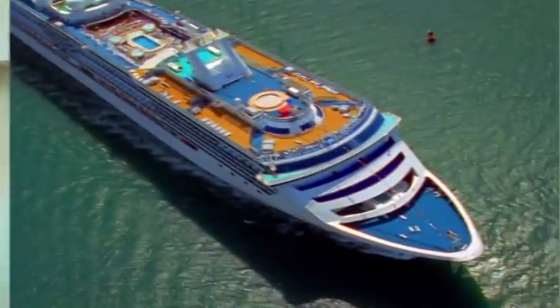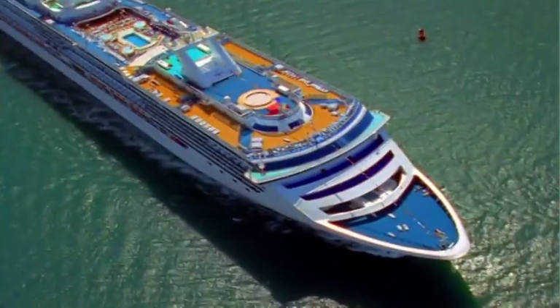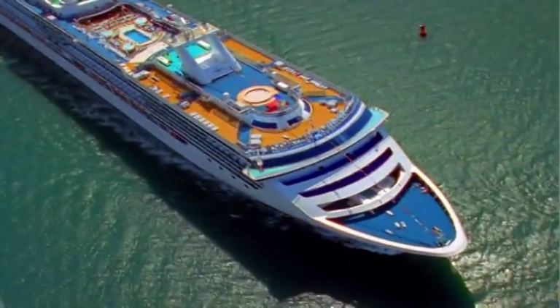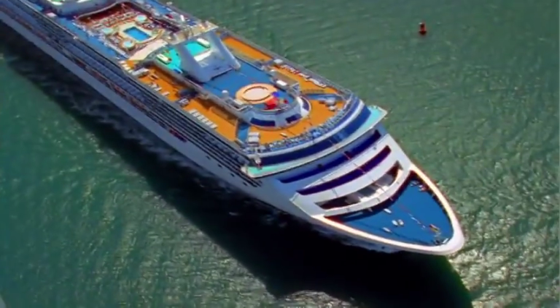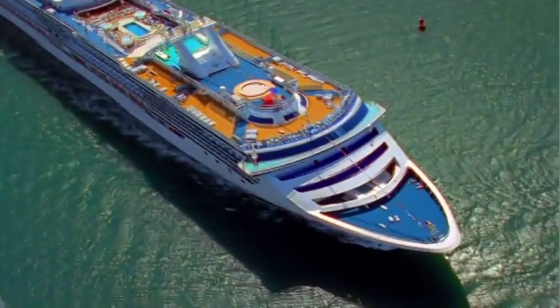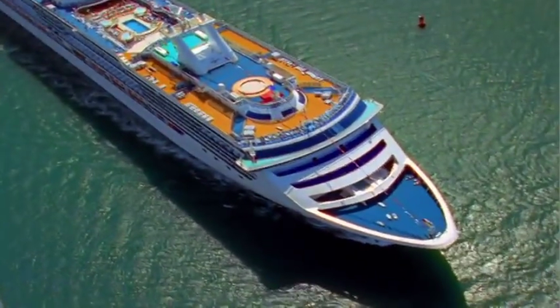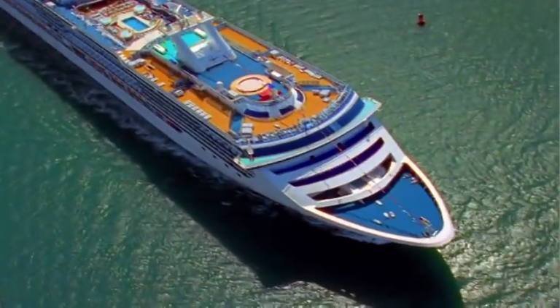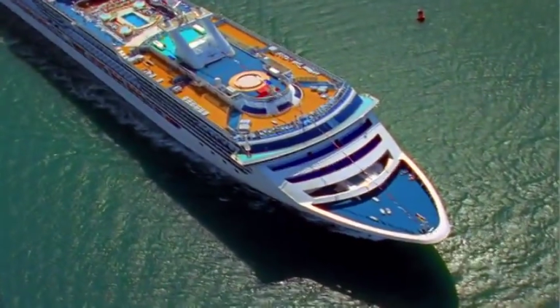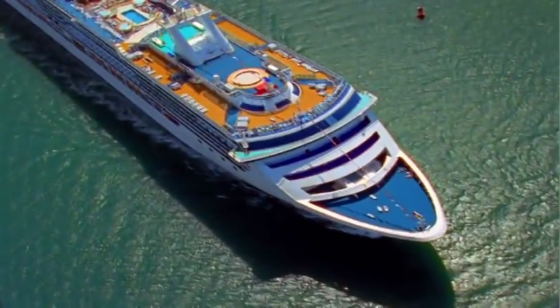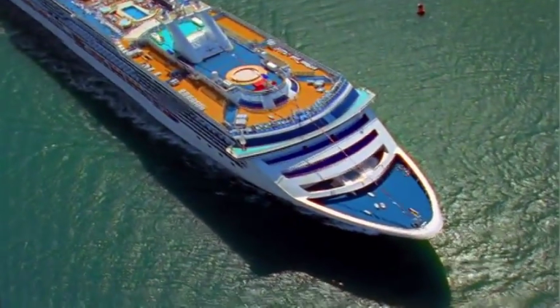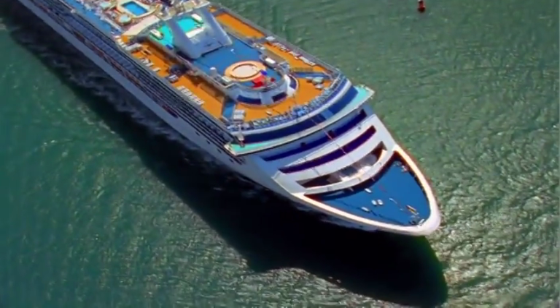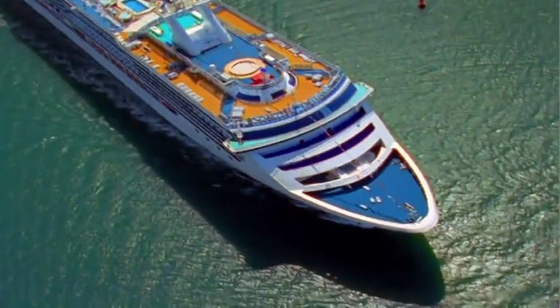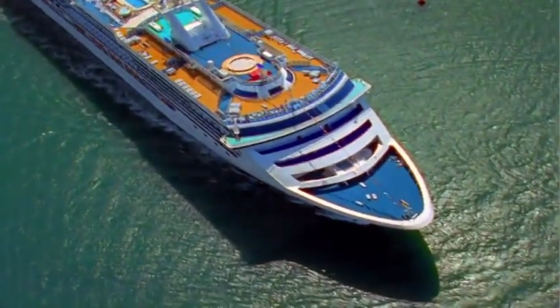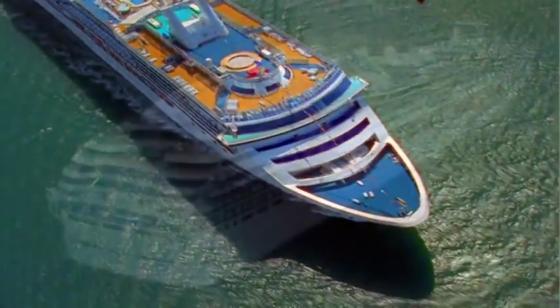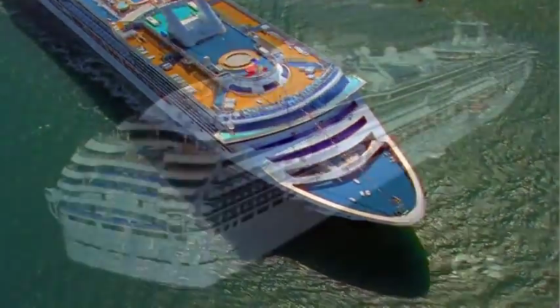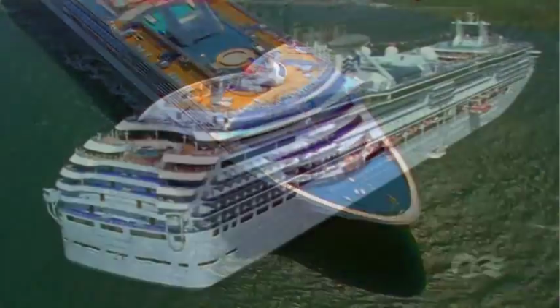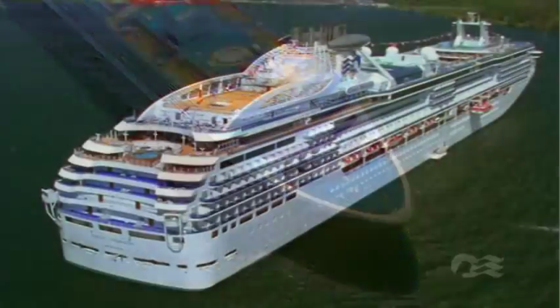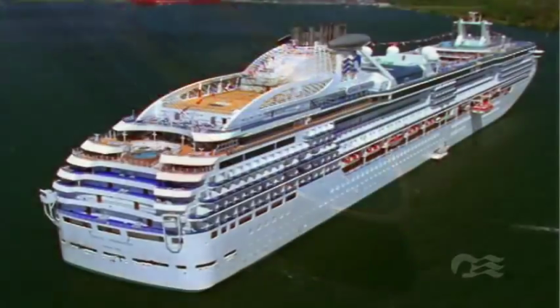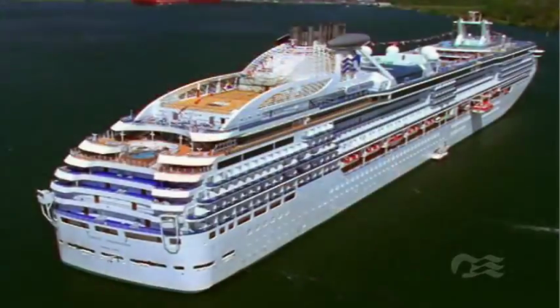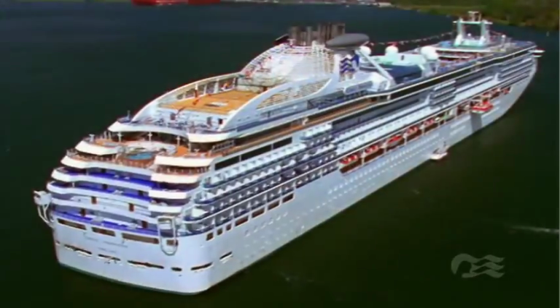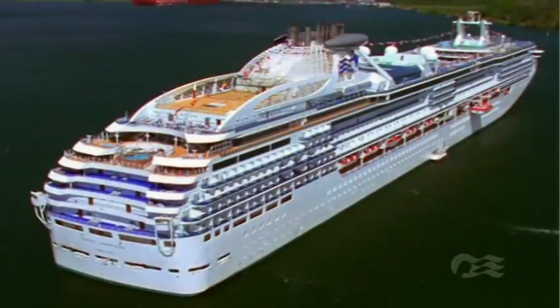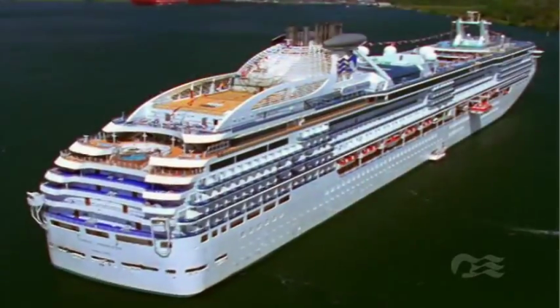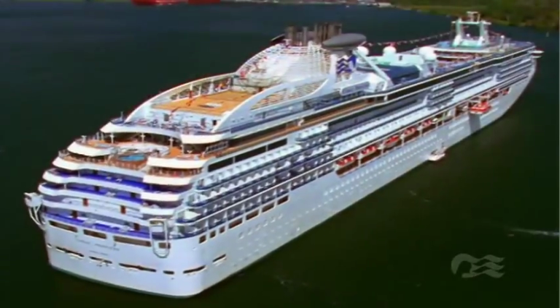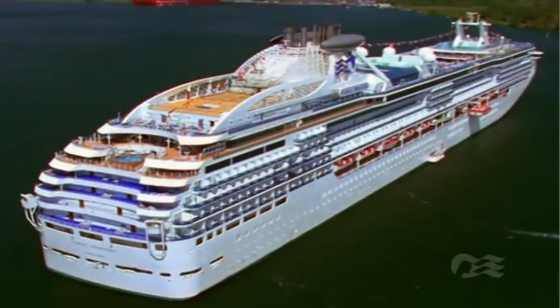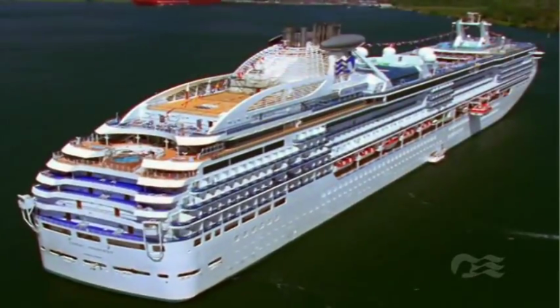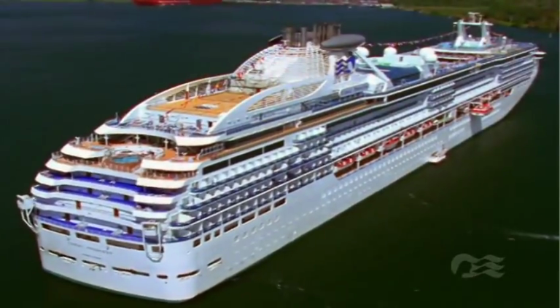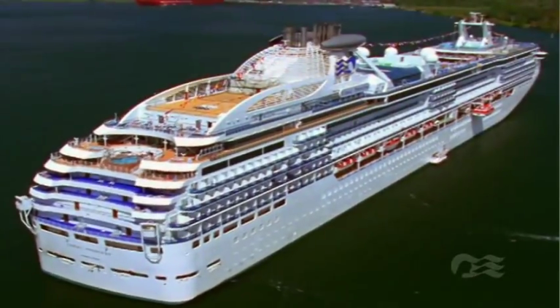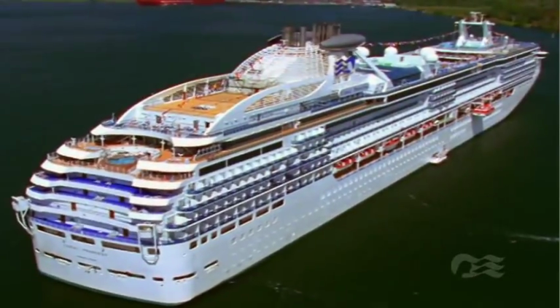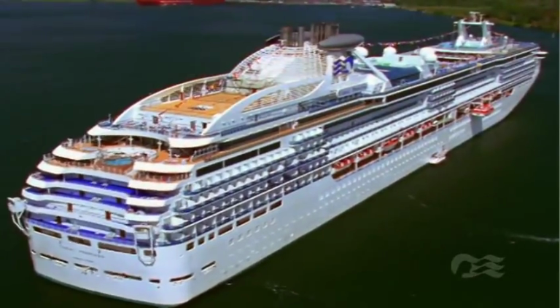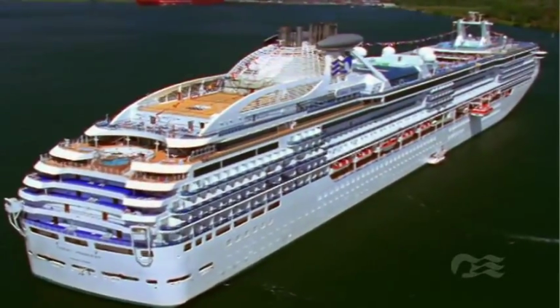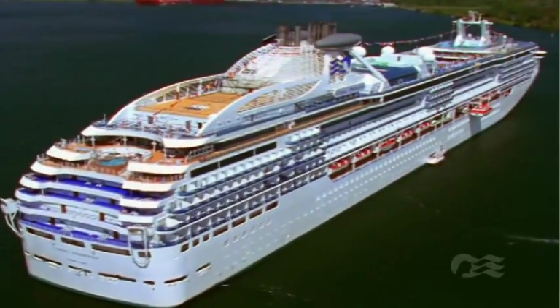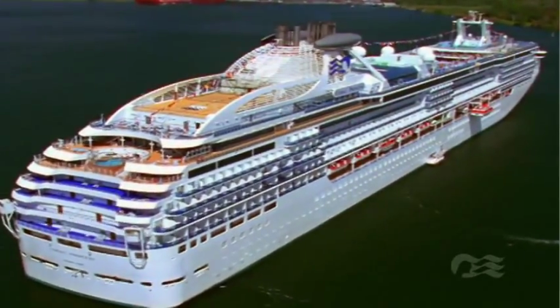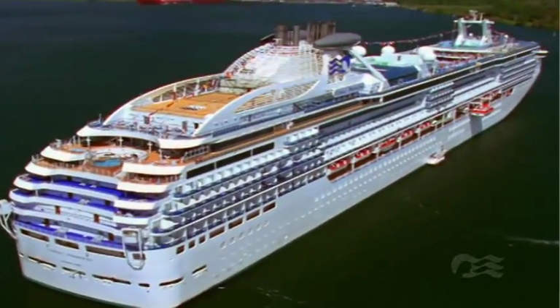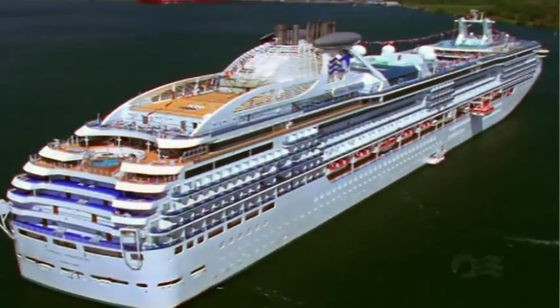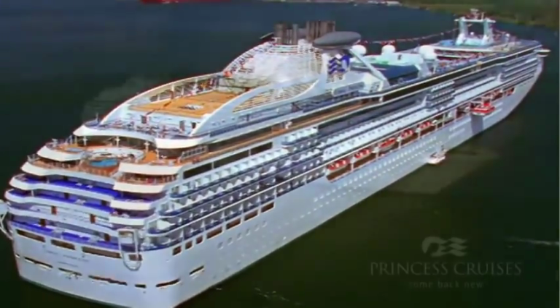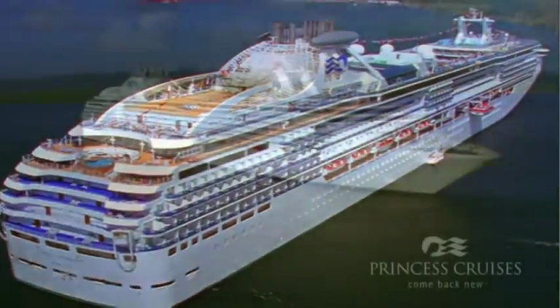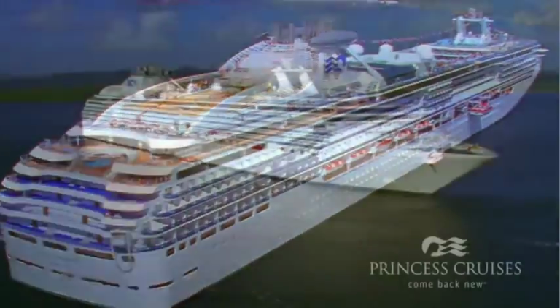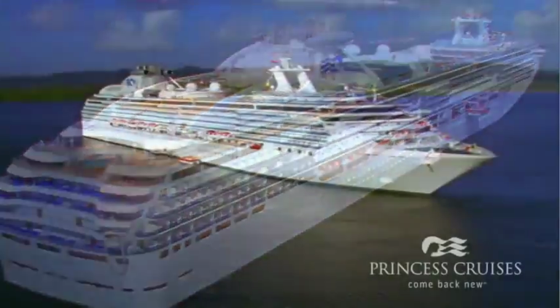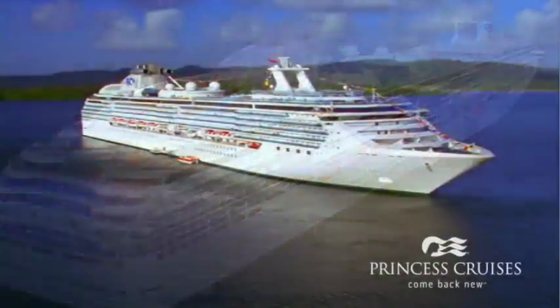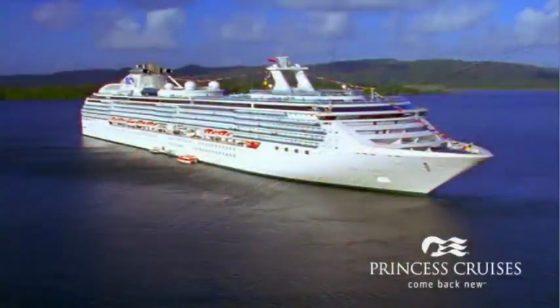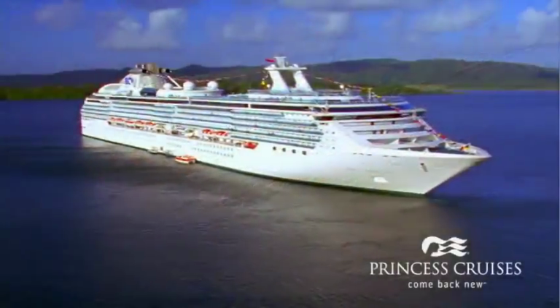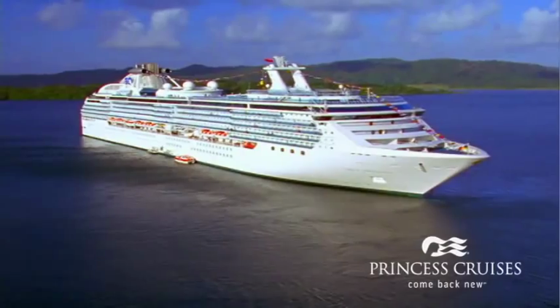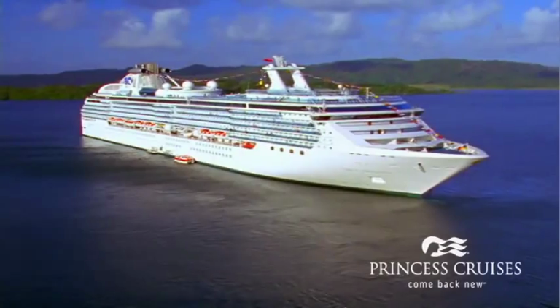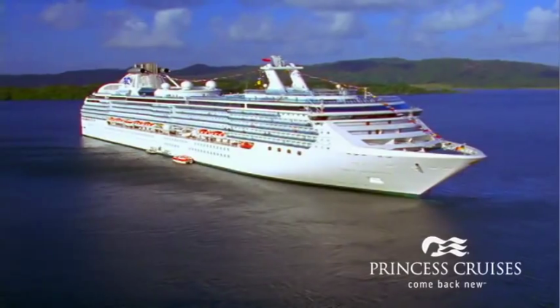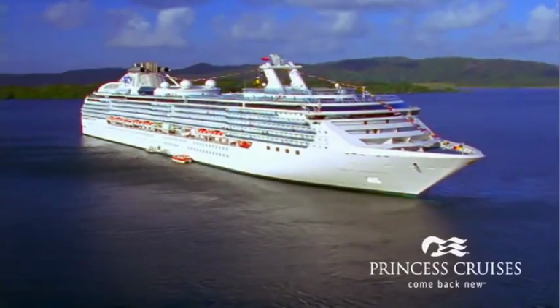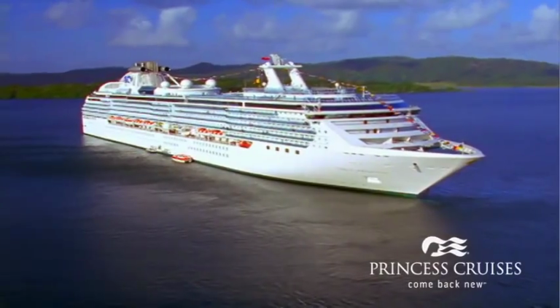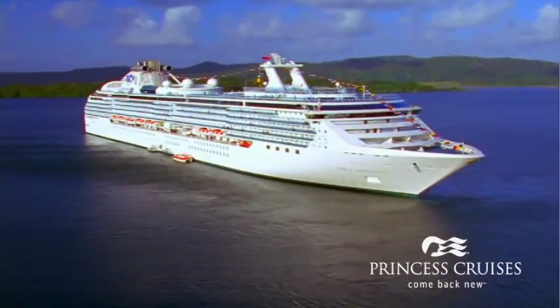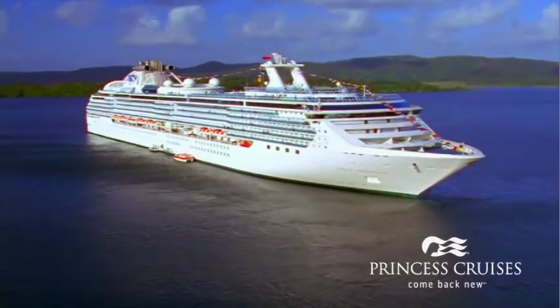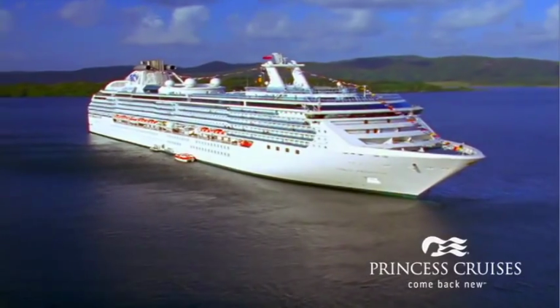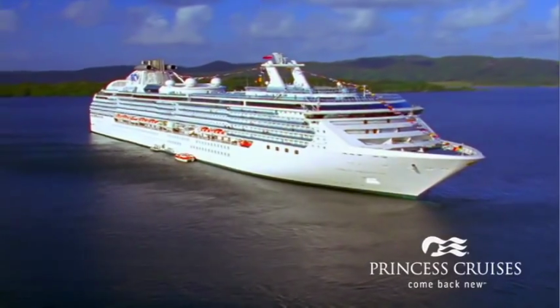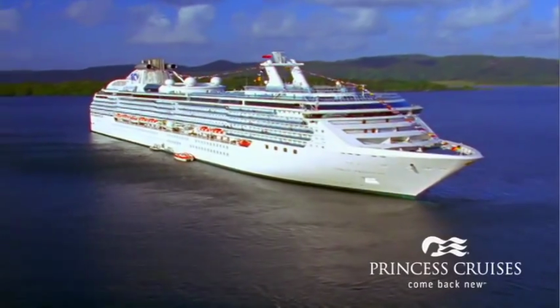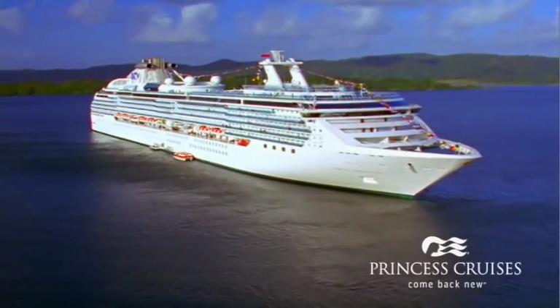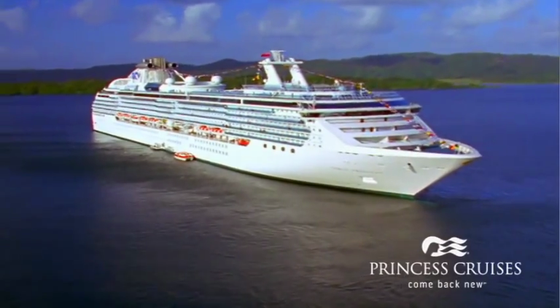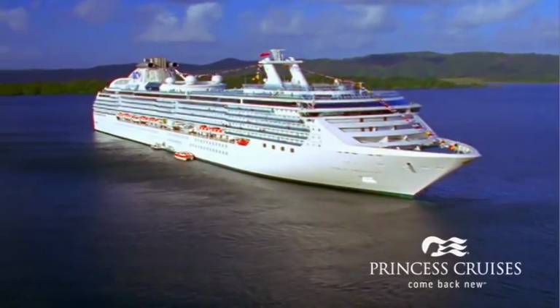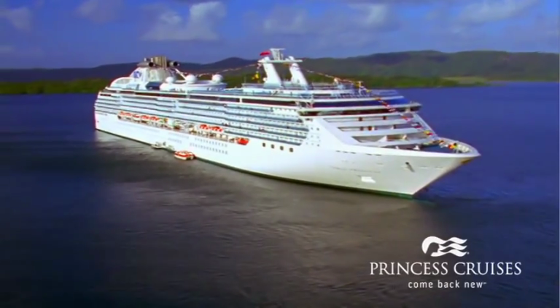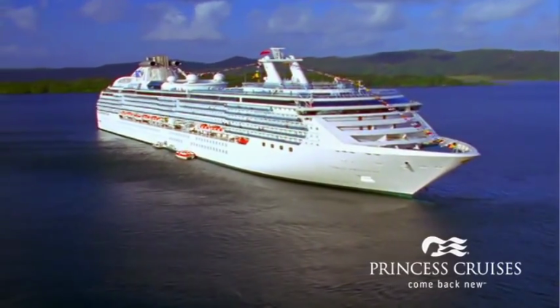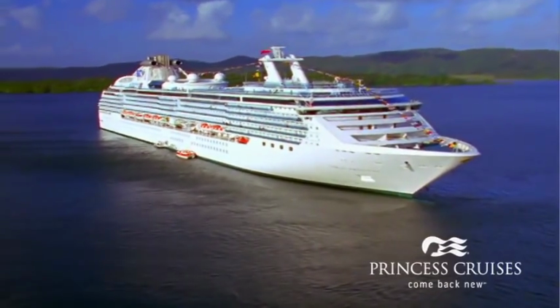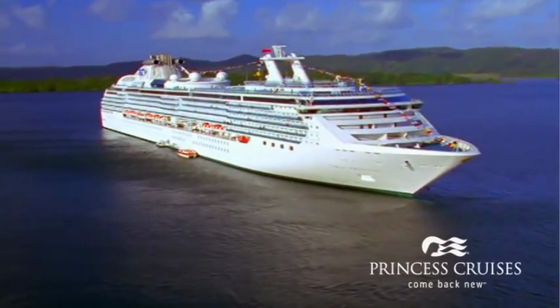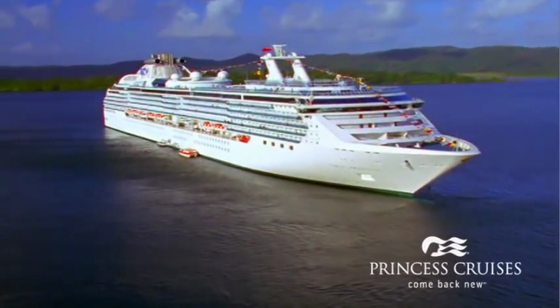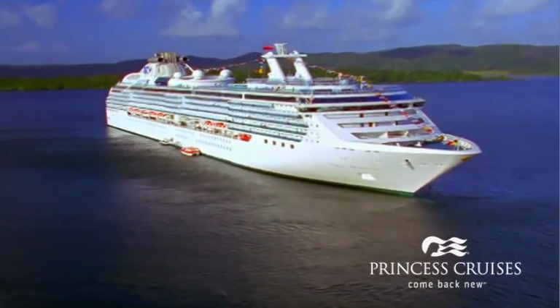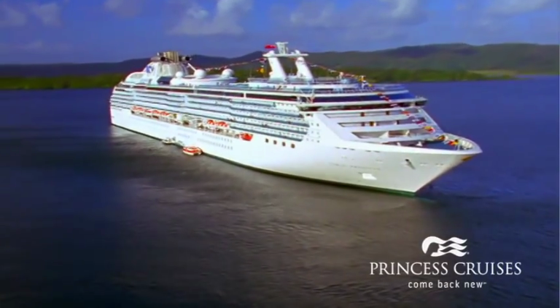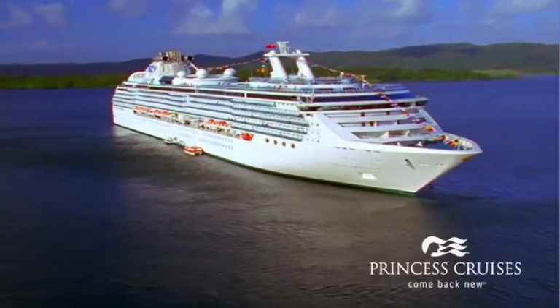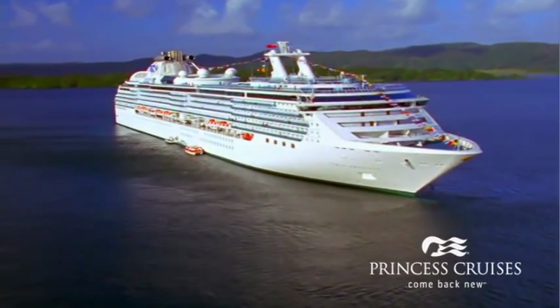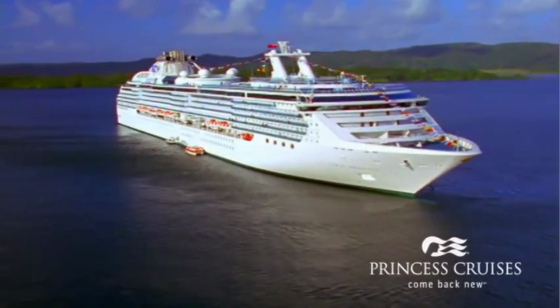Set a course for the spectacular Coral Princess, and you'll discover first-hand what it means to come back new.